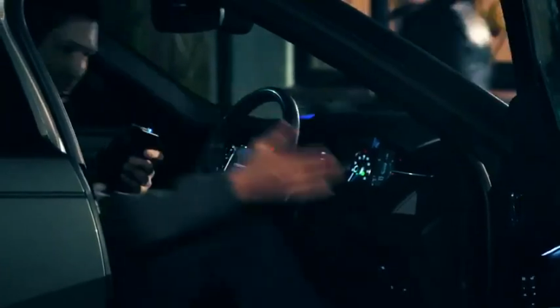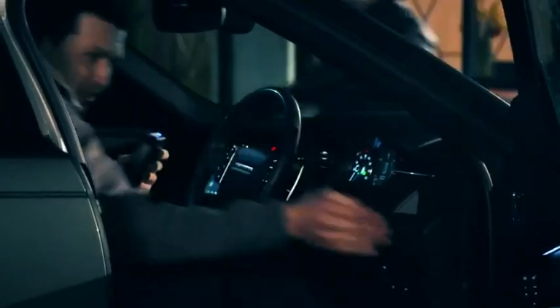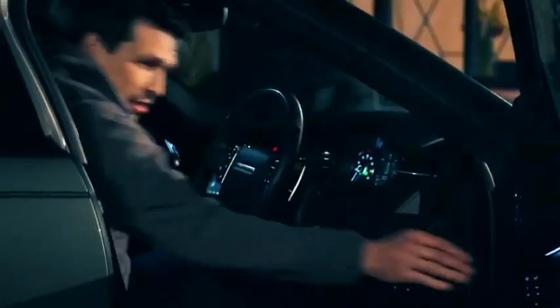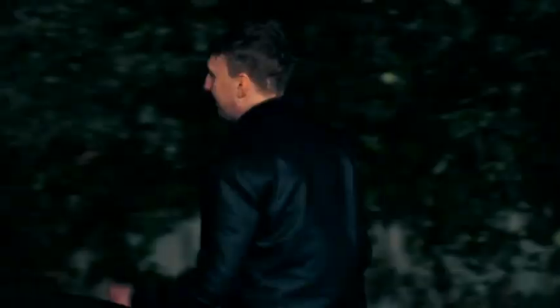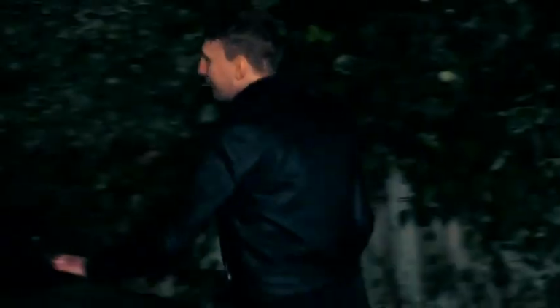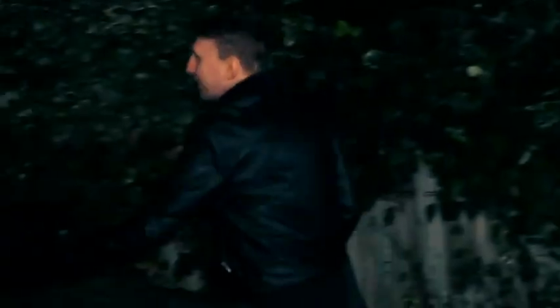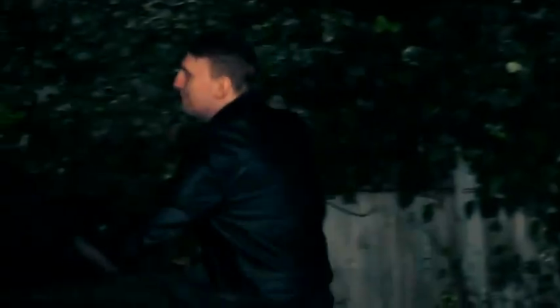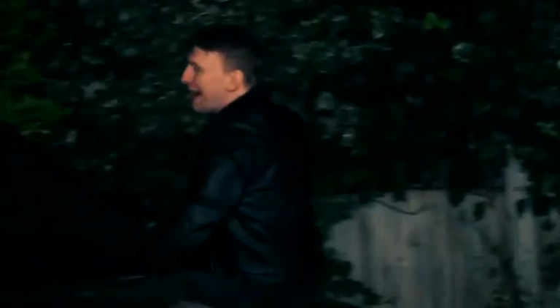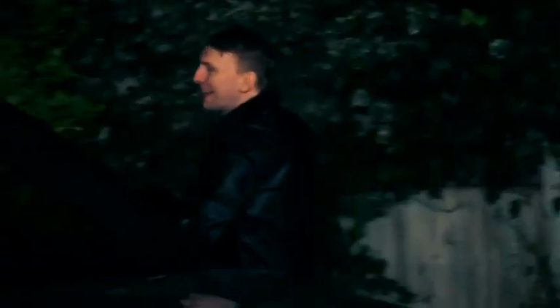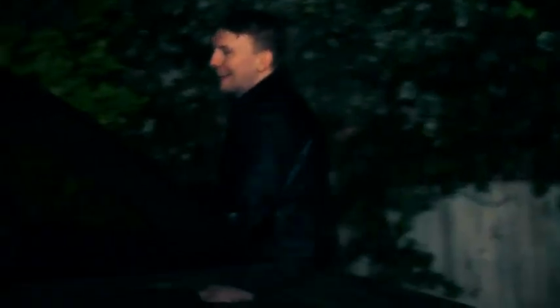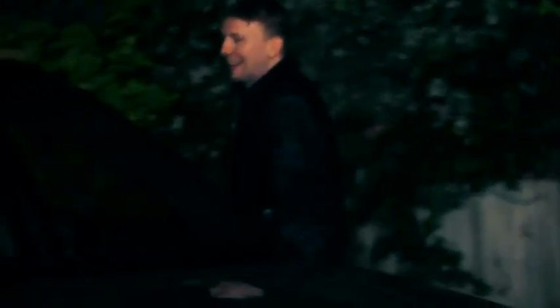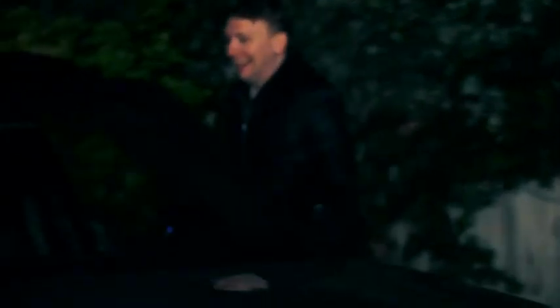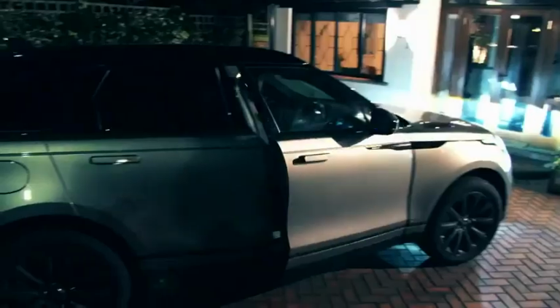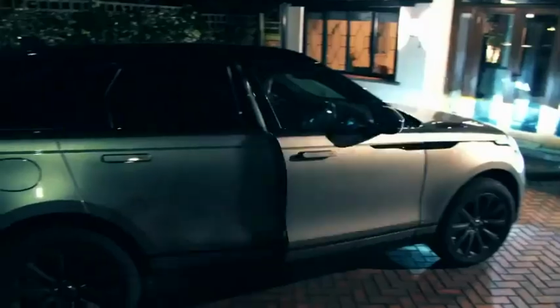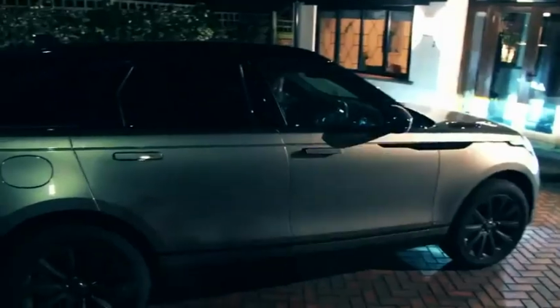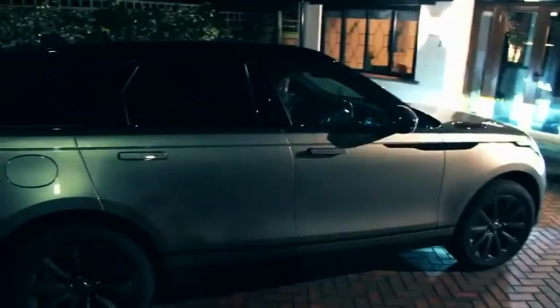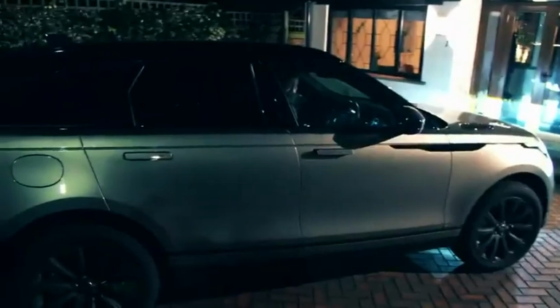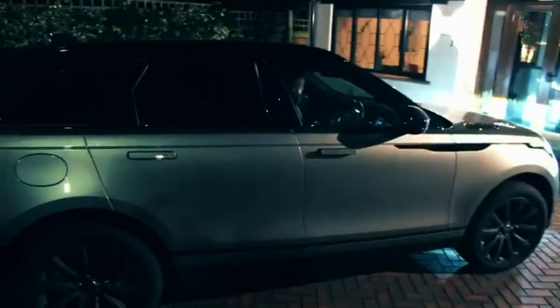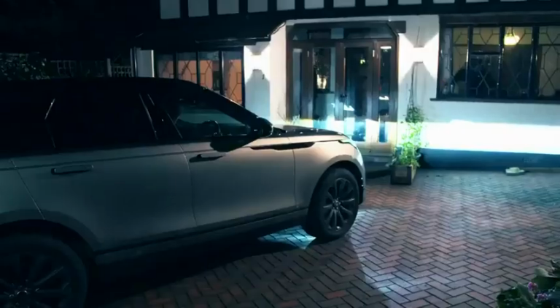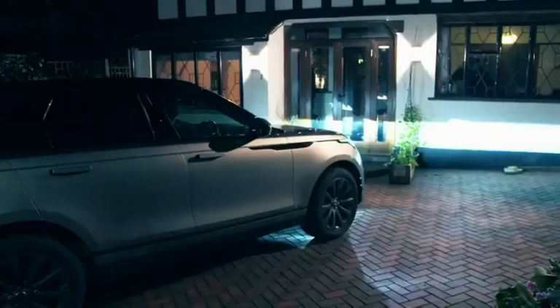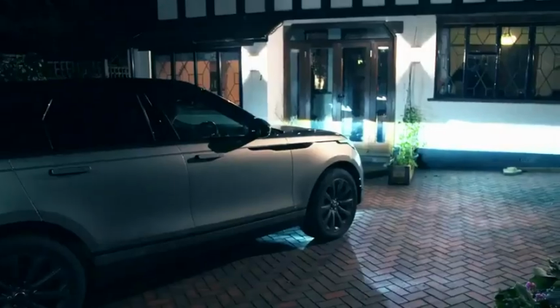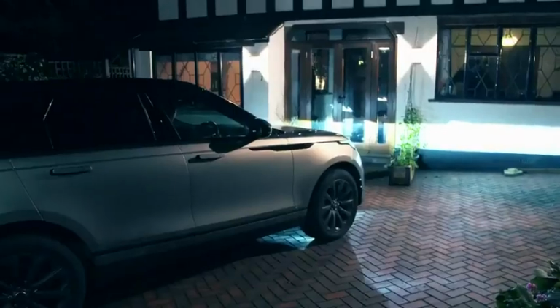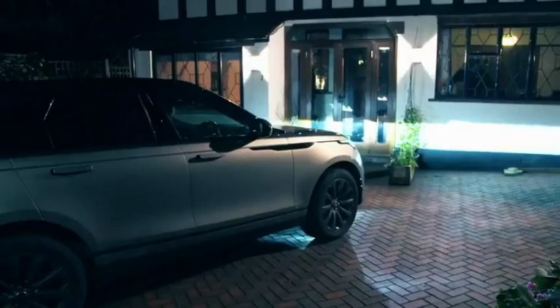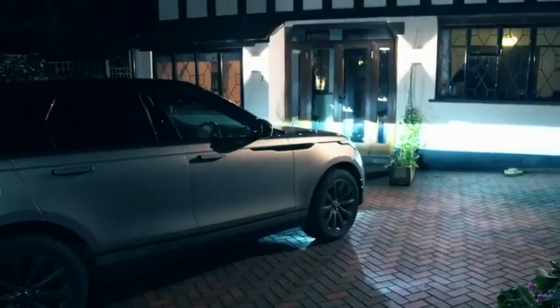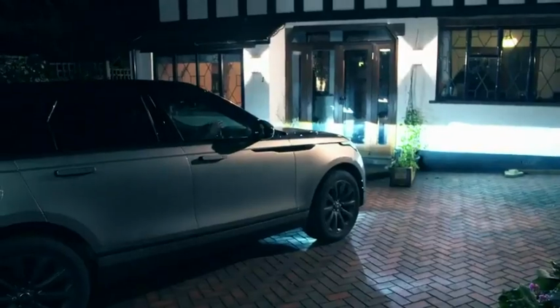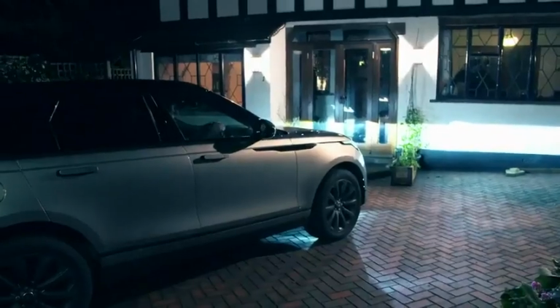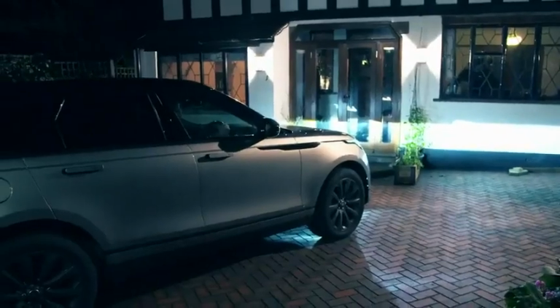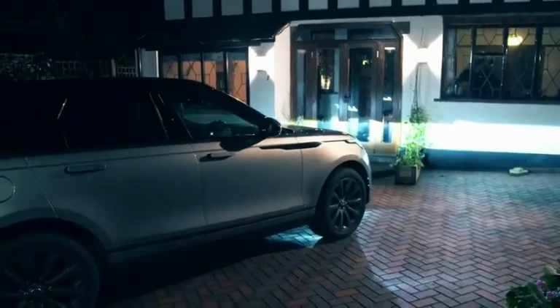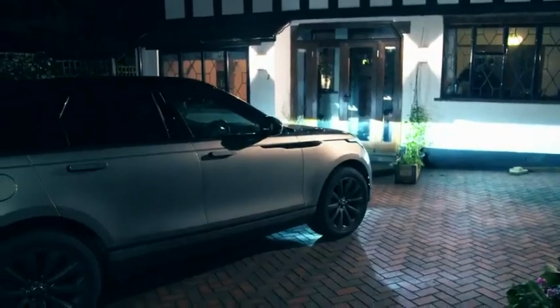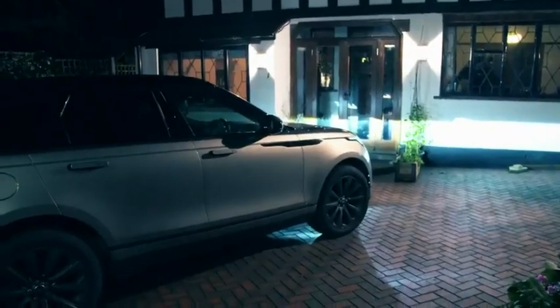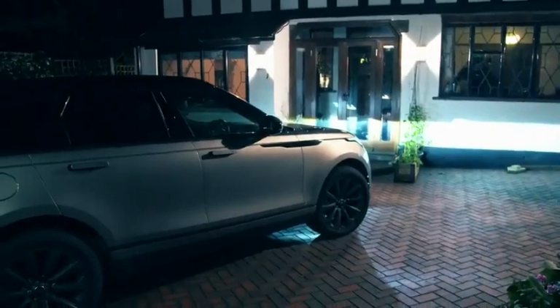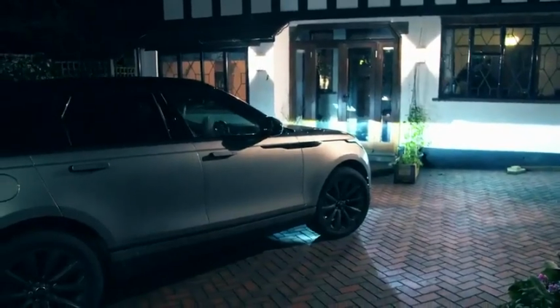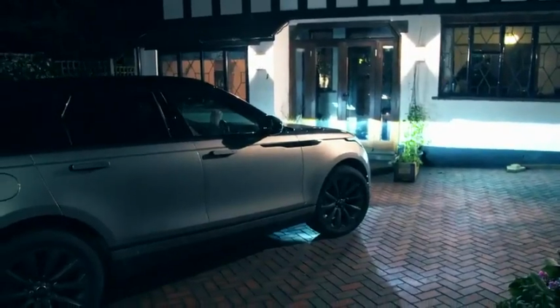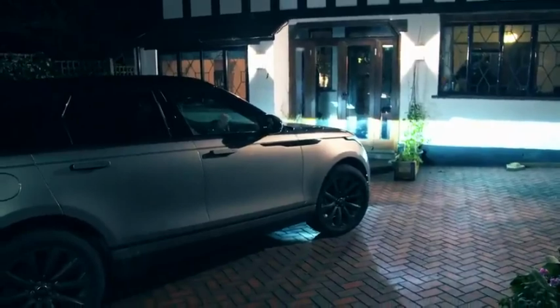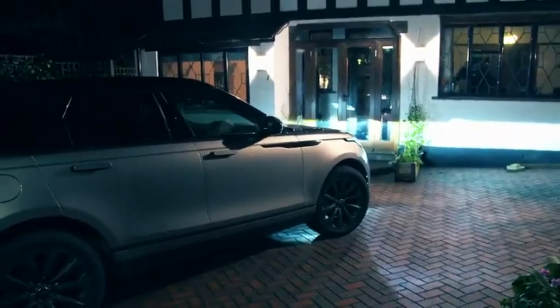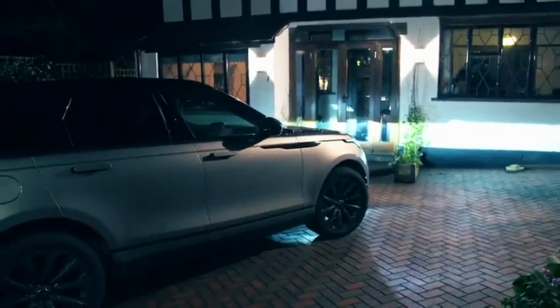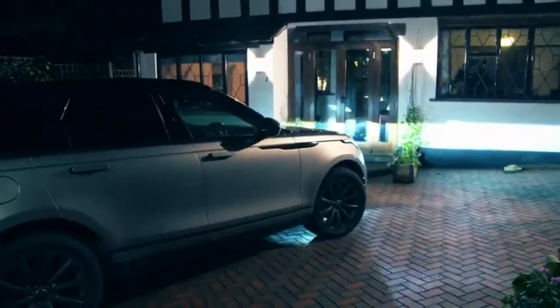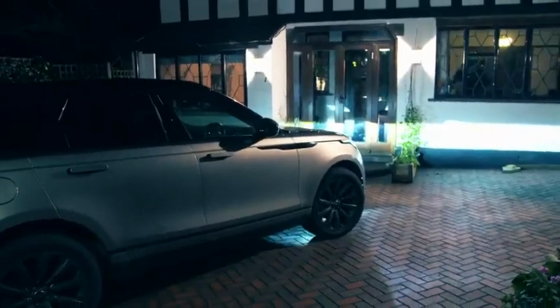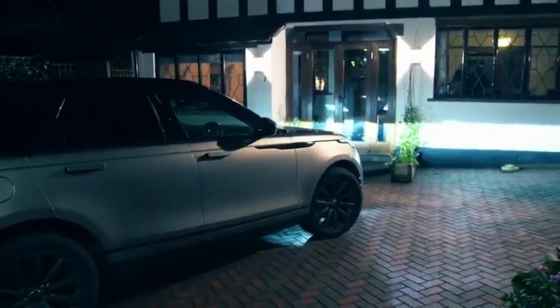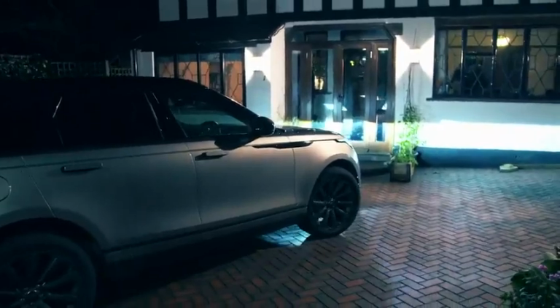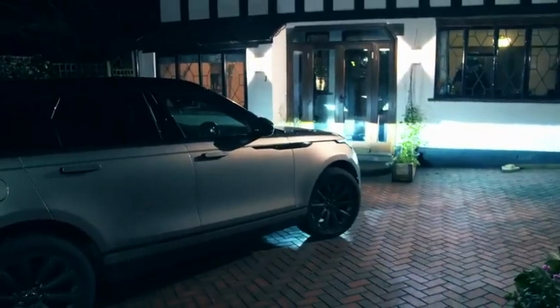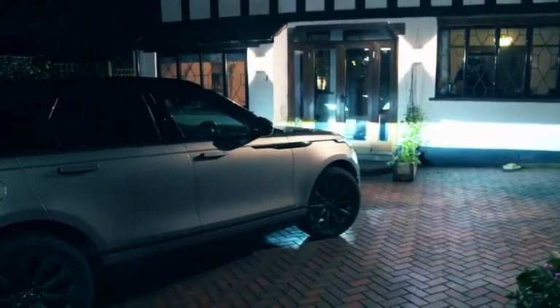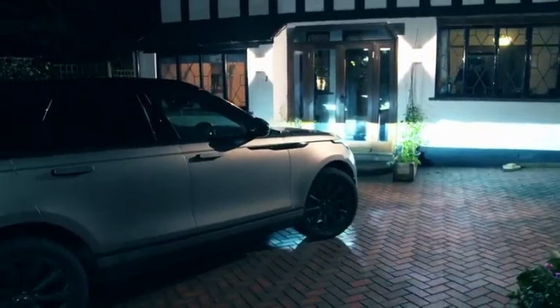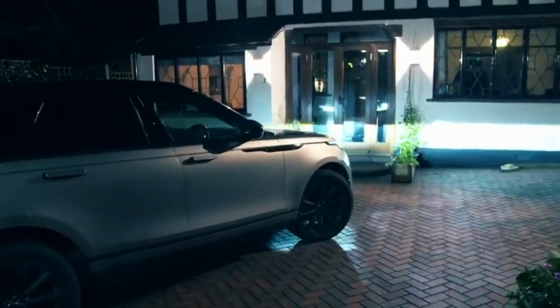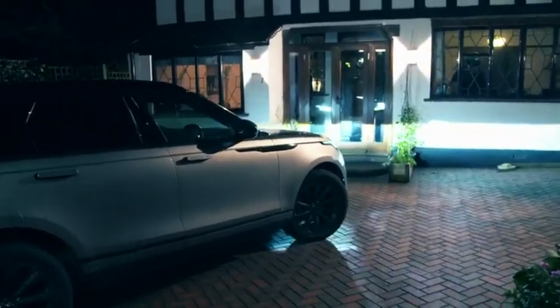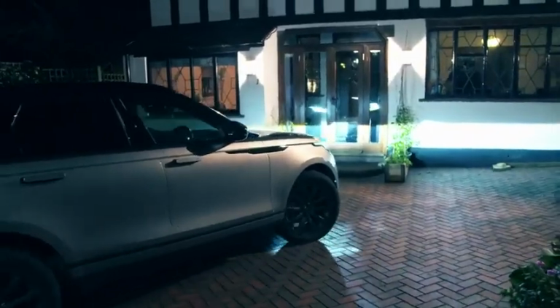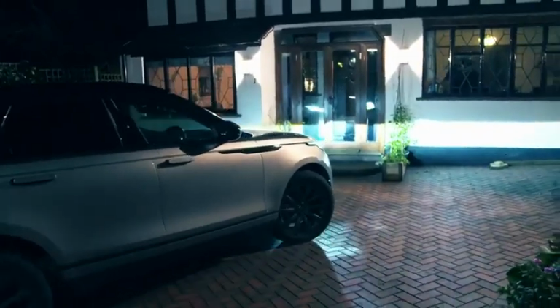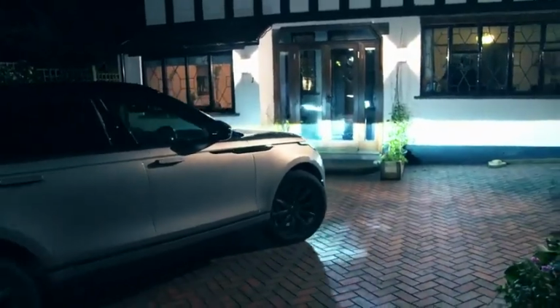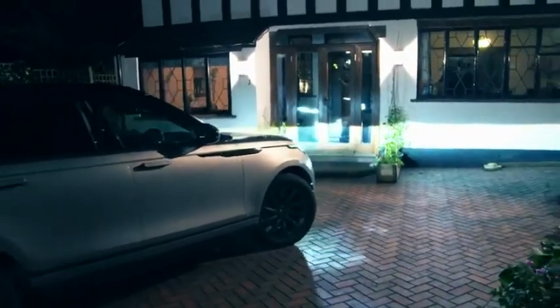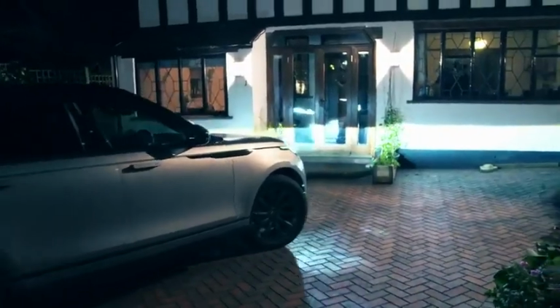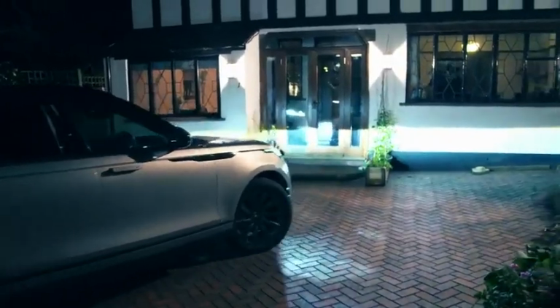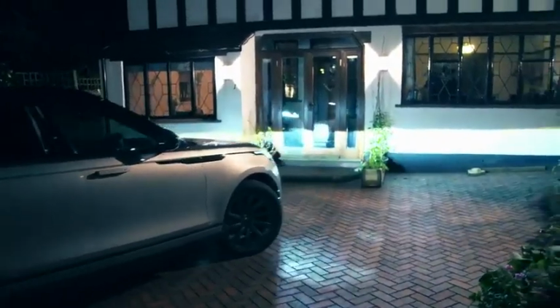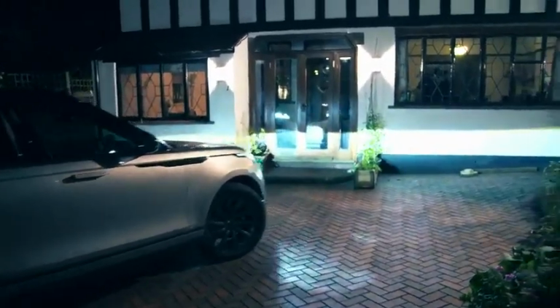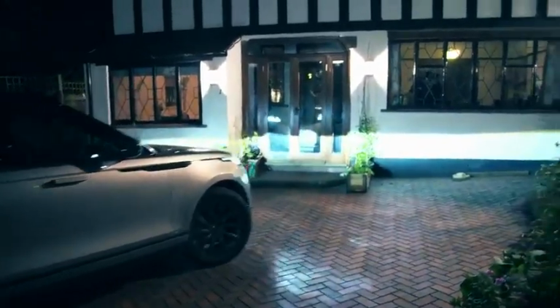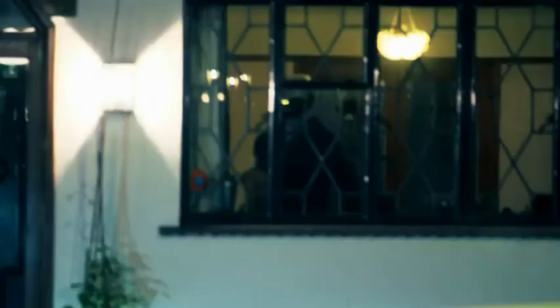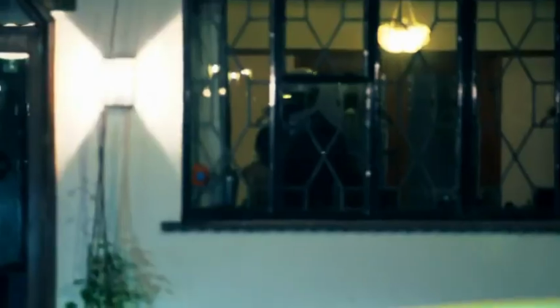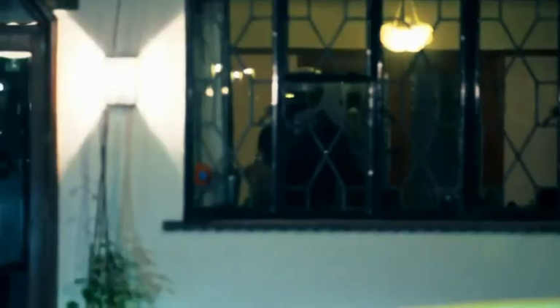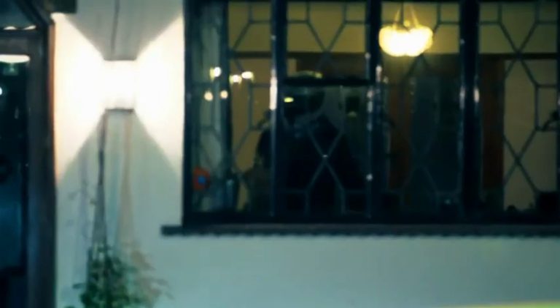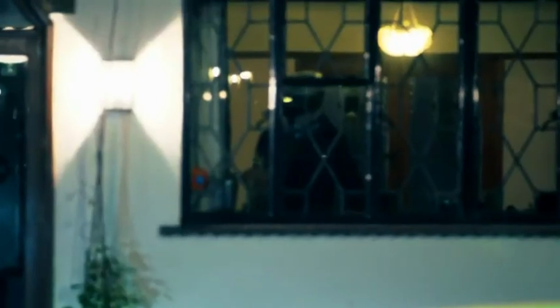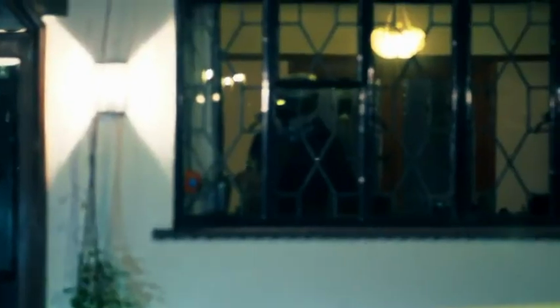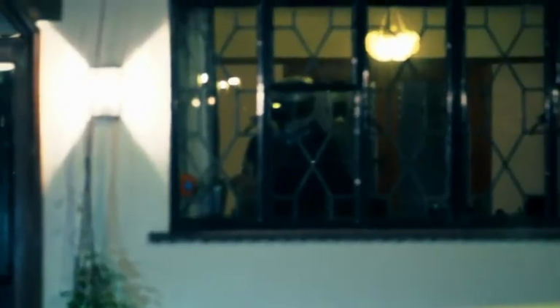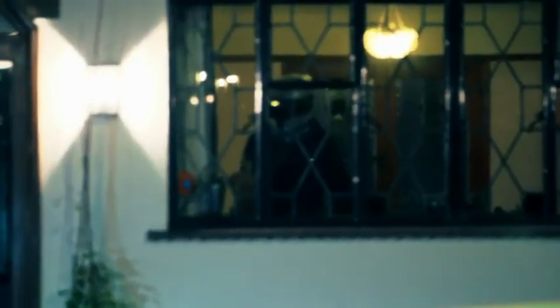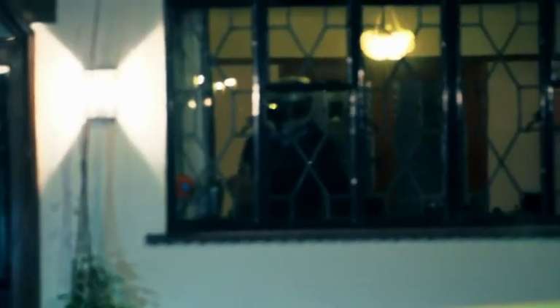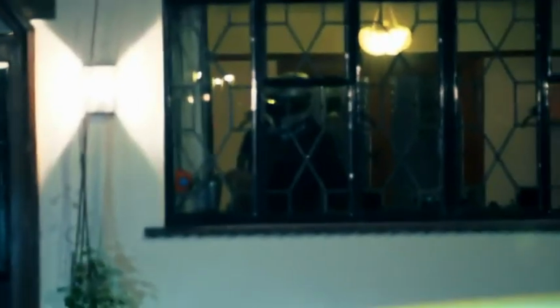Oh my God, I feel so manly. We've got your car. Where are we going? Nando's, baby! Woo-hoo!